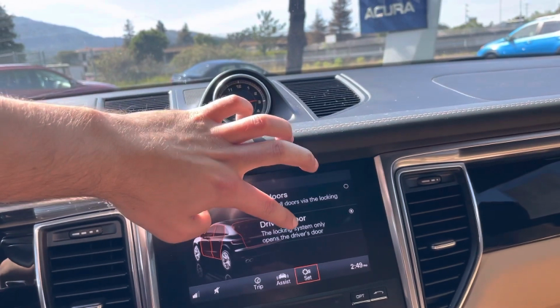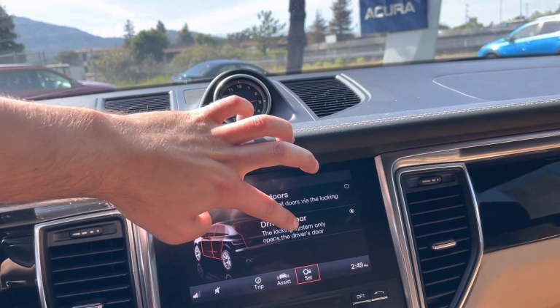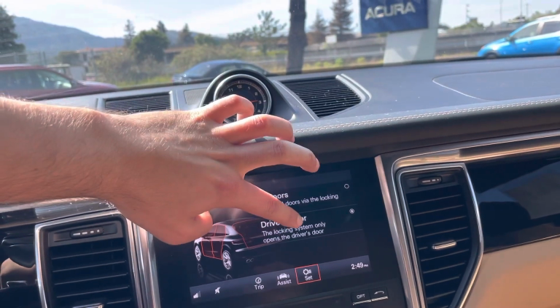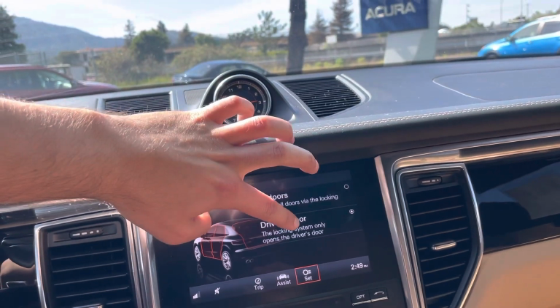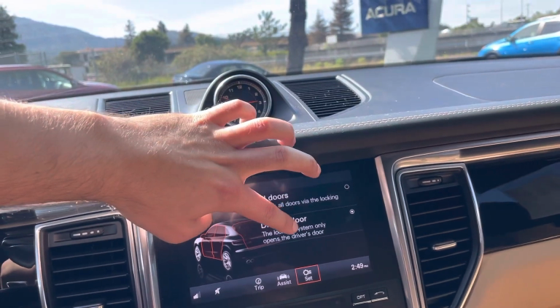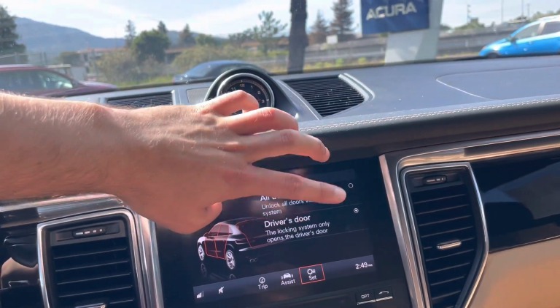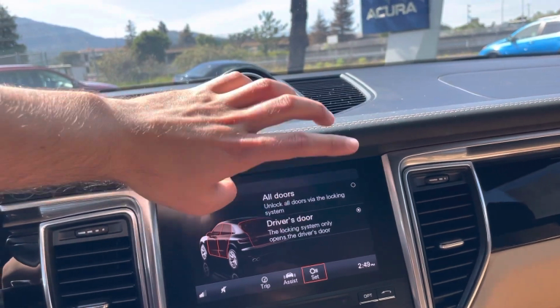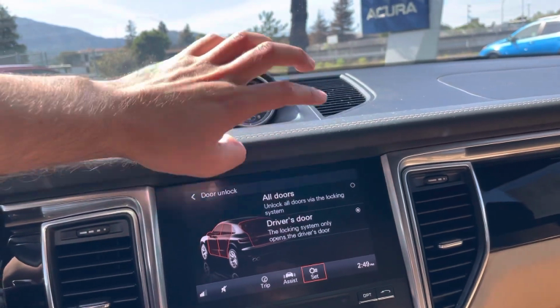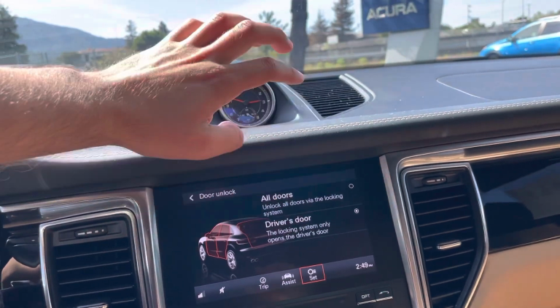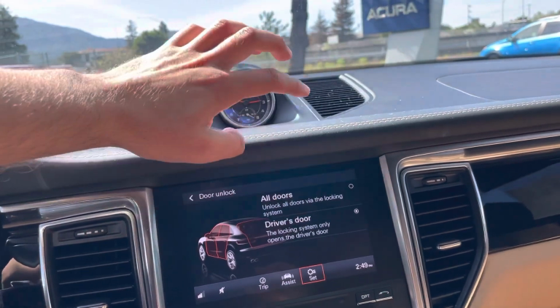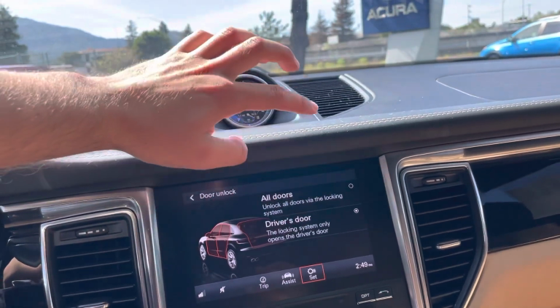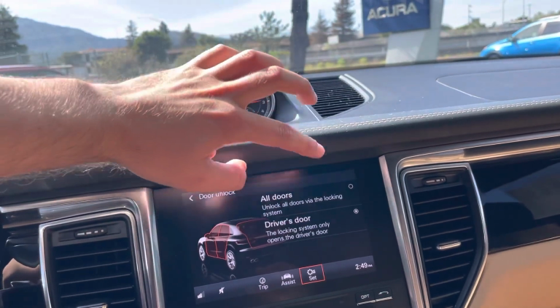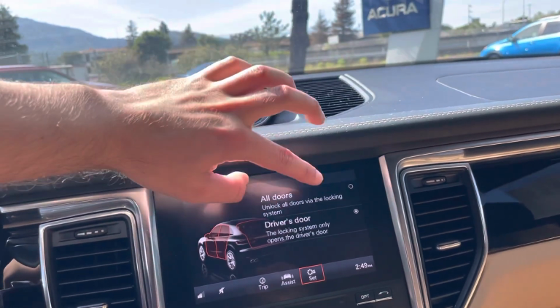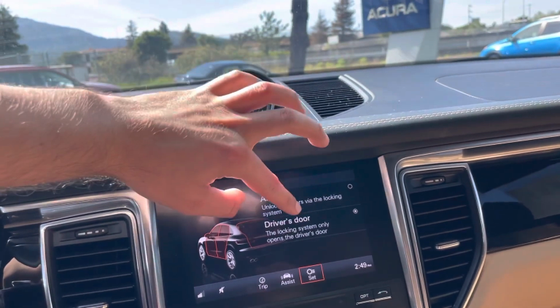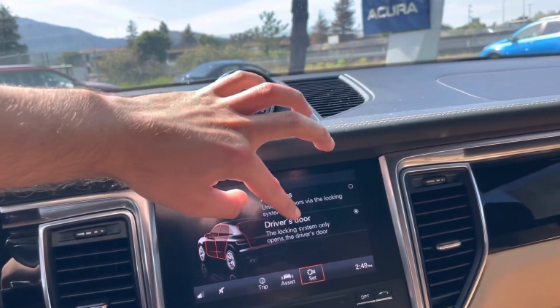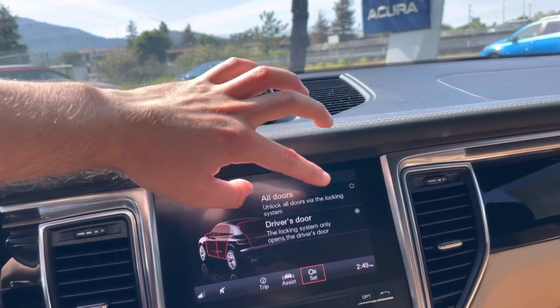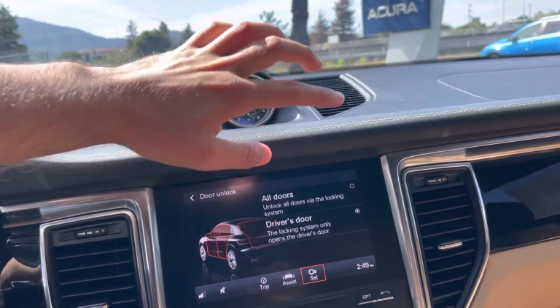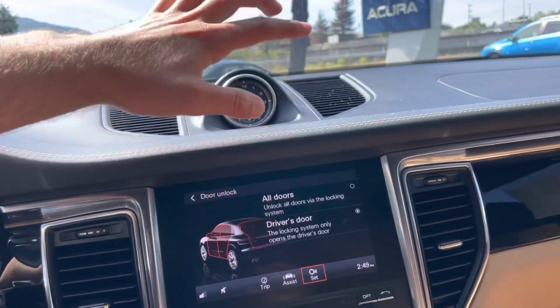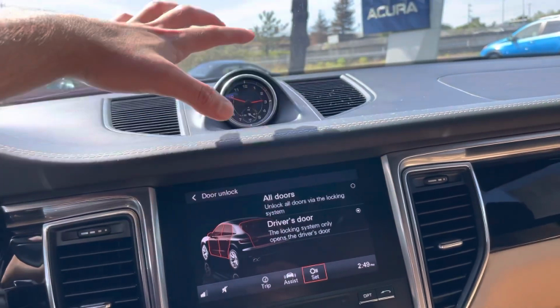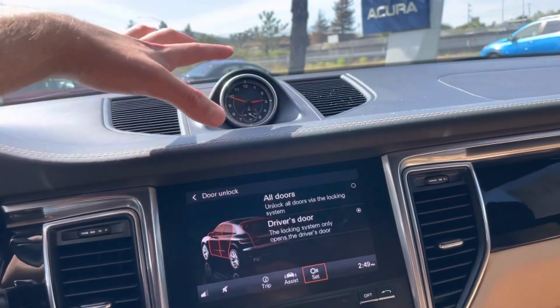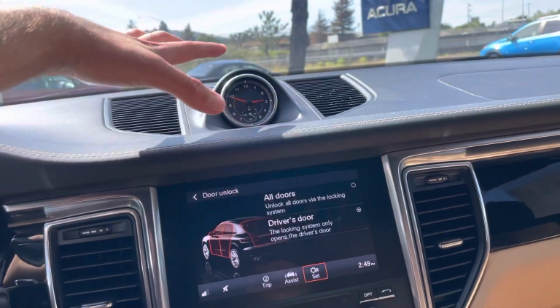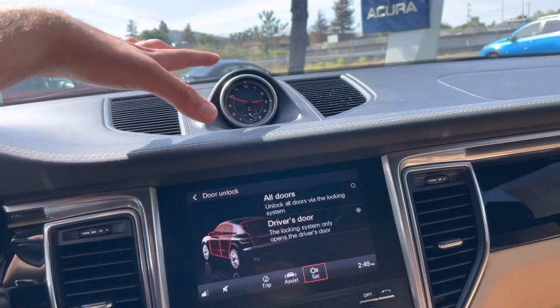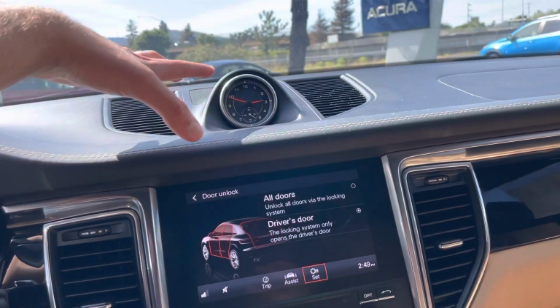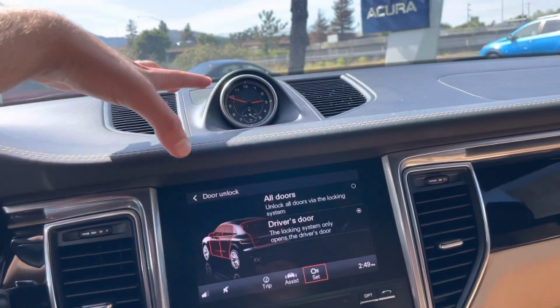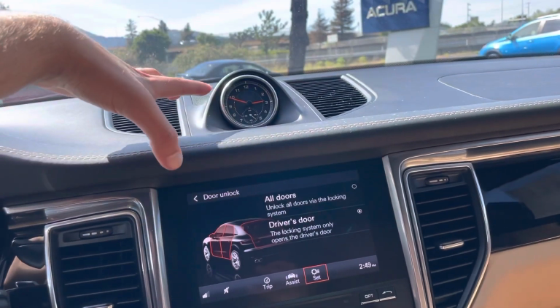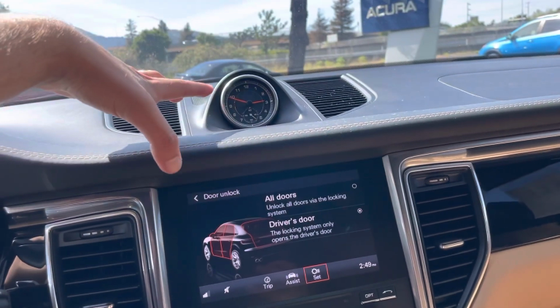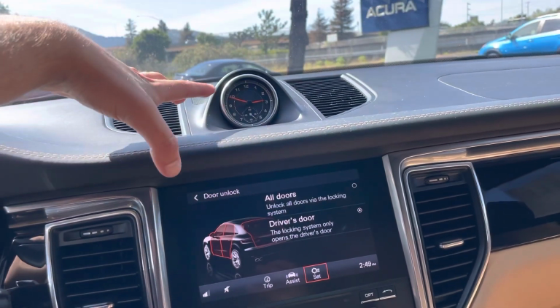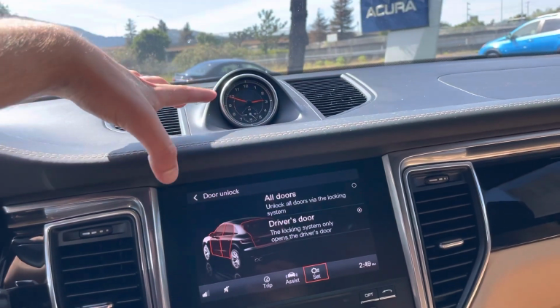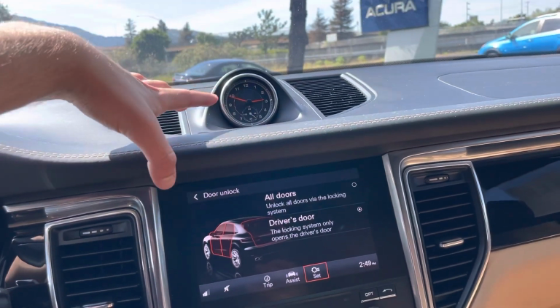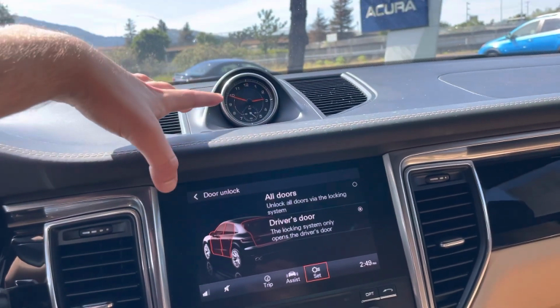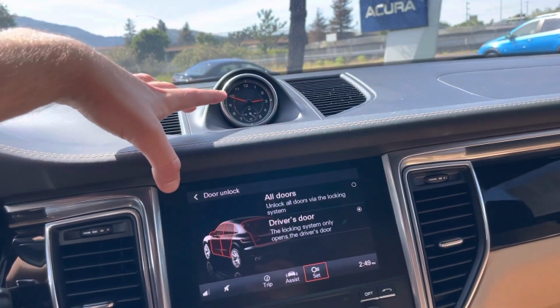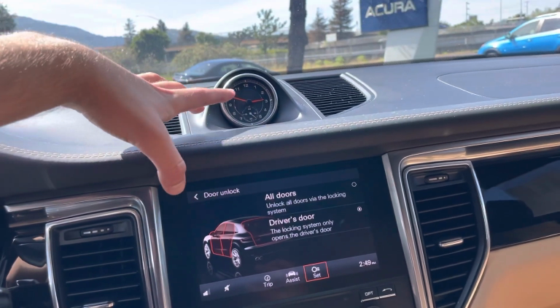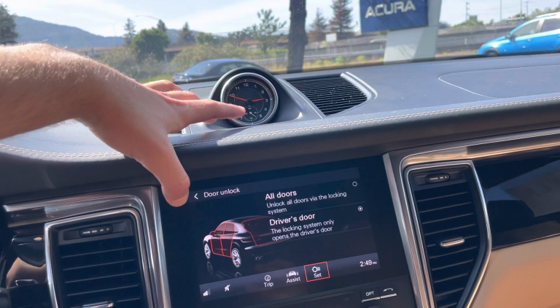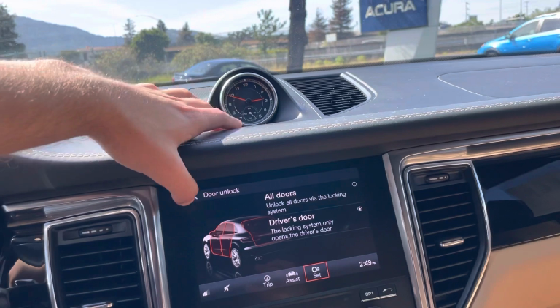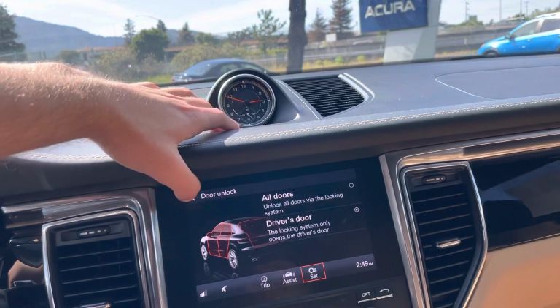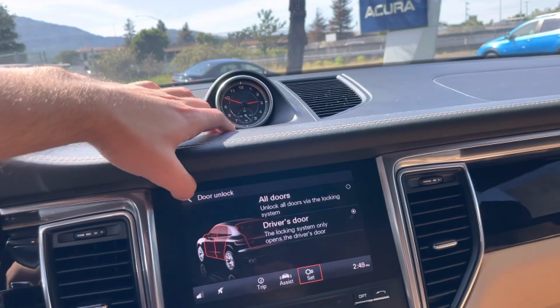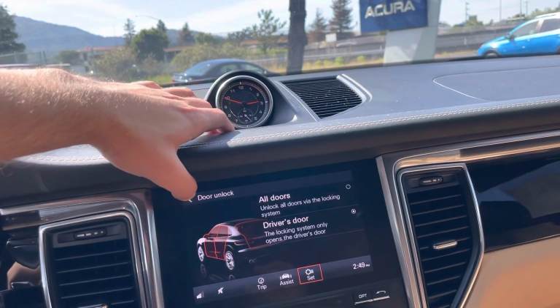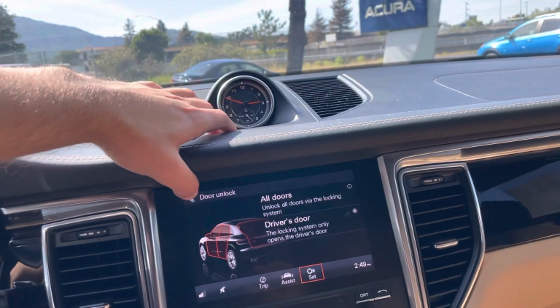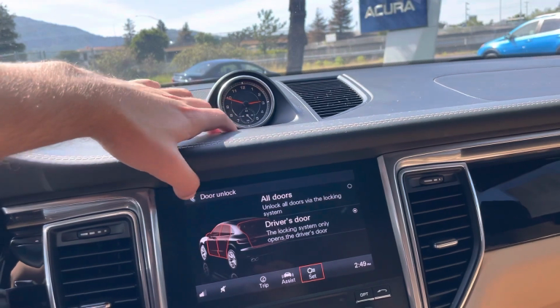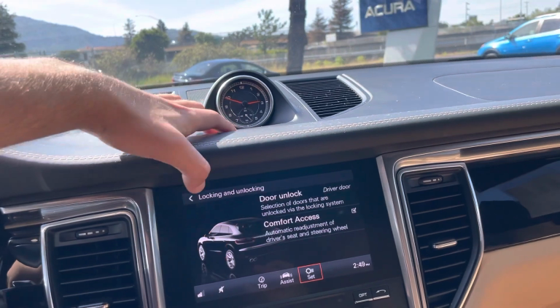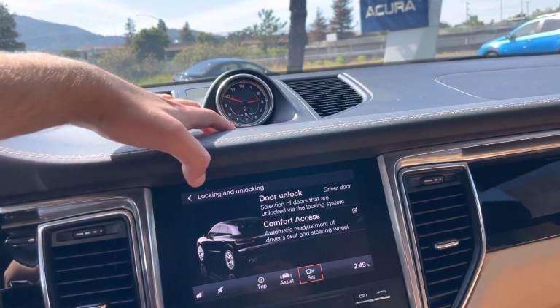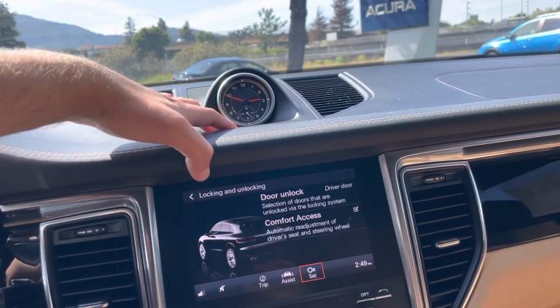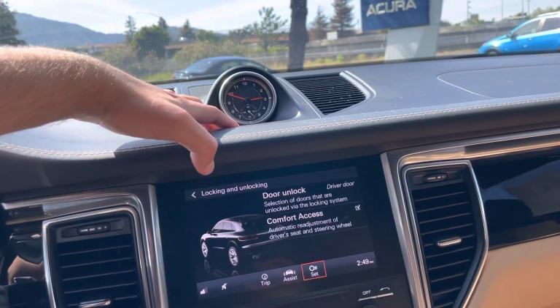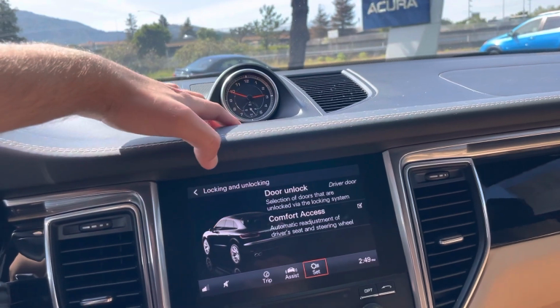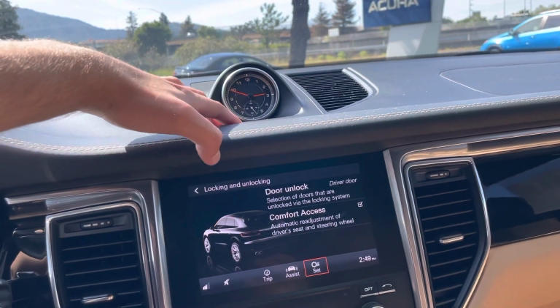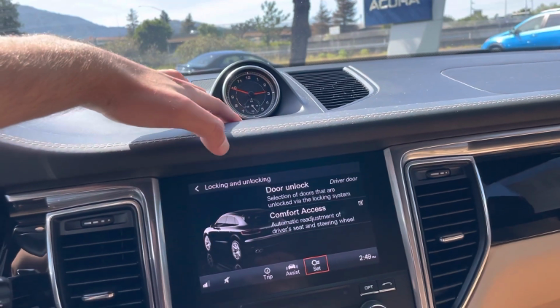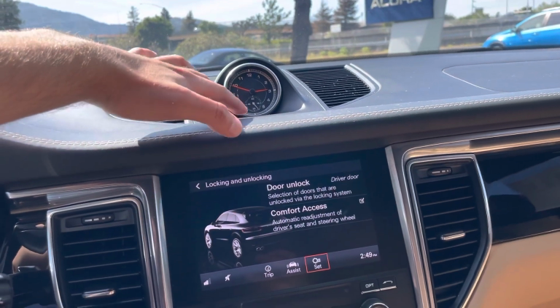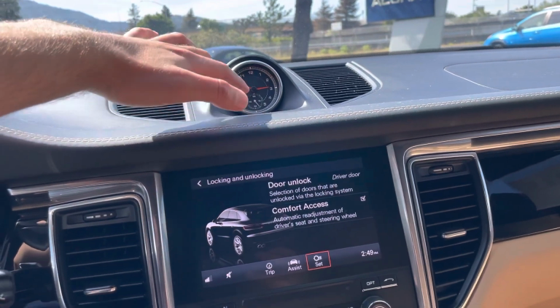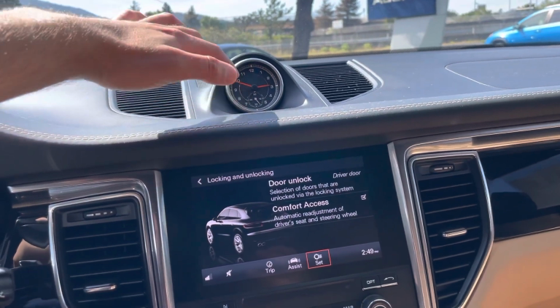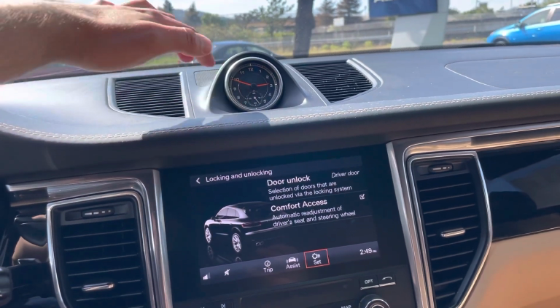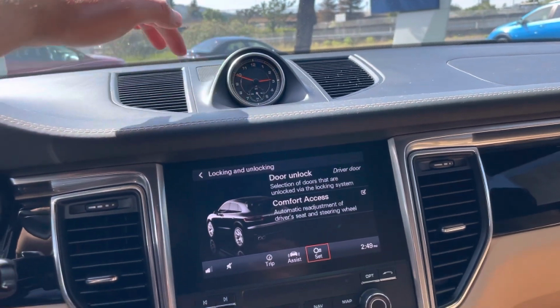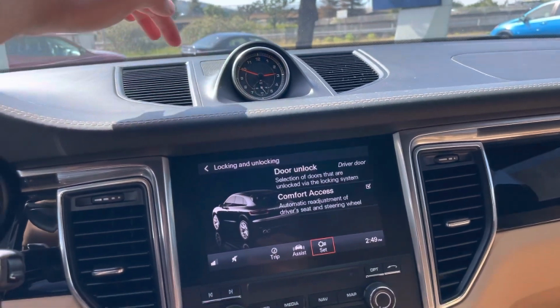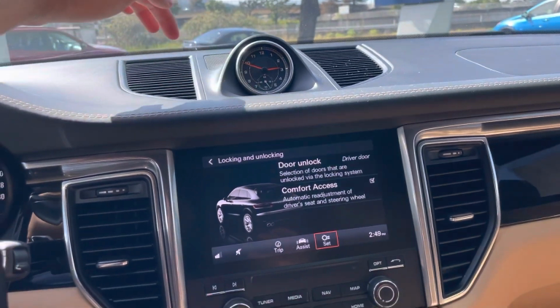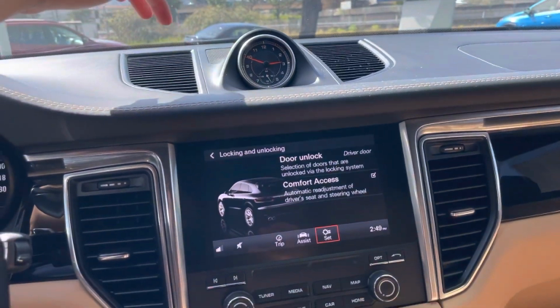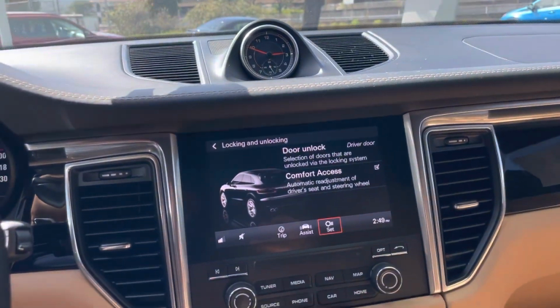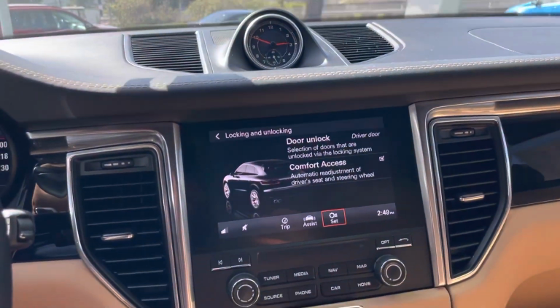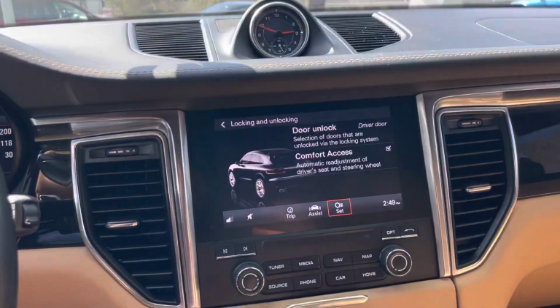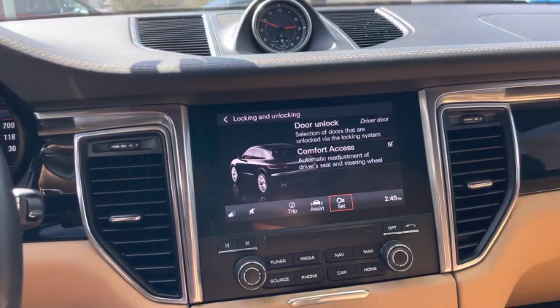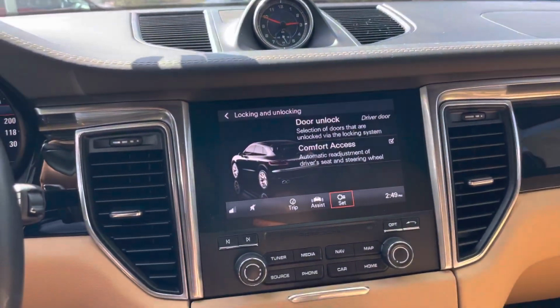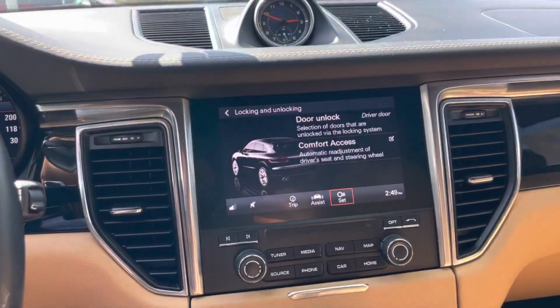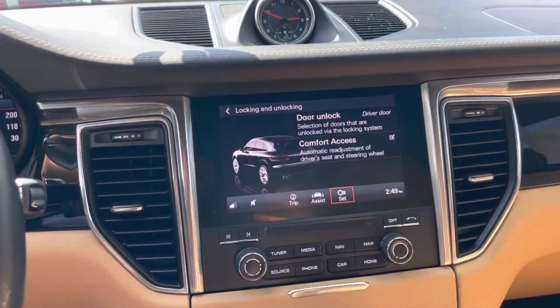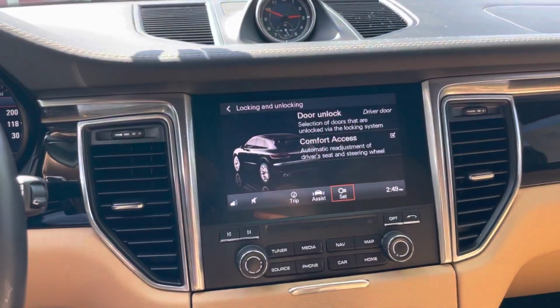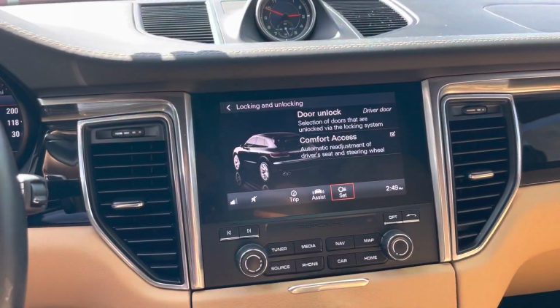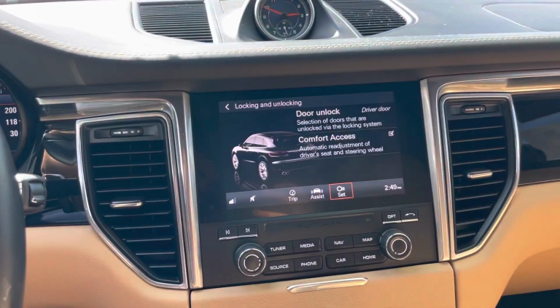Right now it's on driver door and that's what we want, so we'll just go back and now the setting is saved.